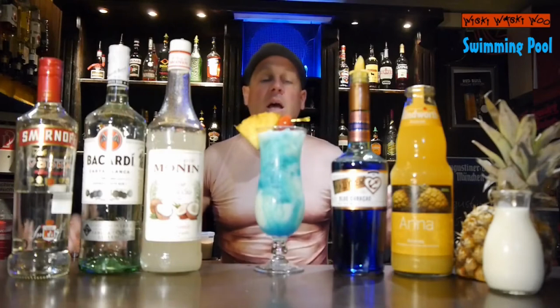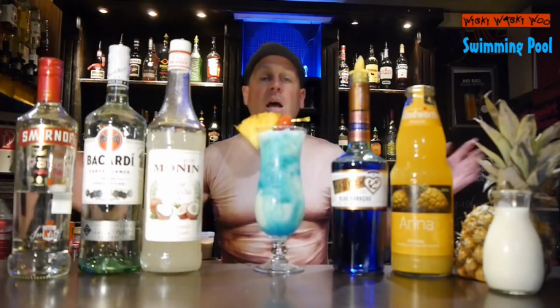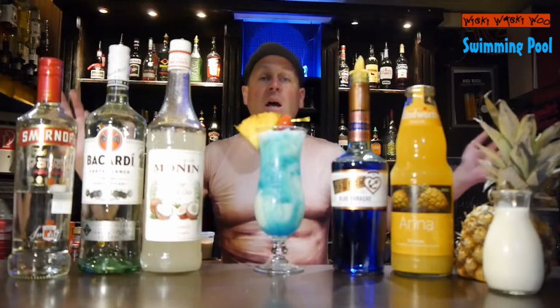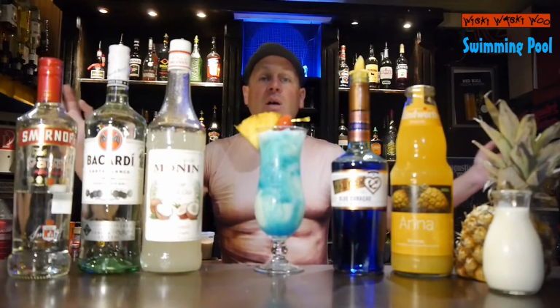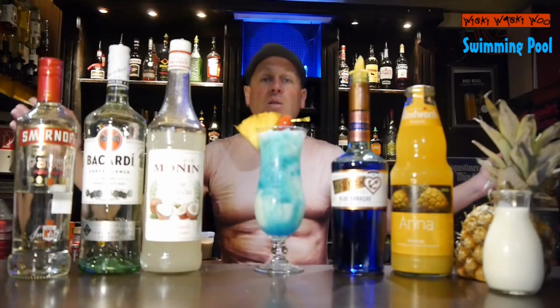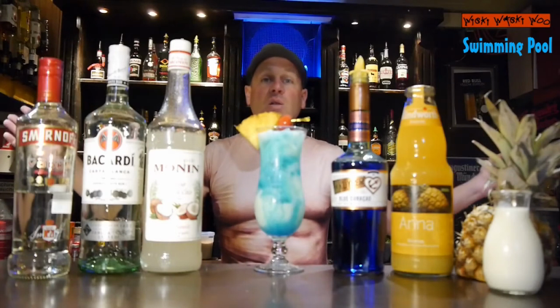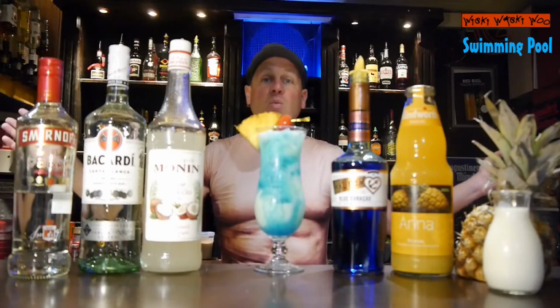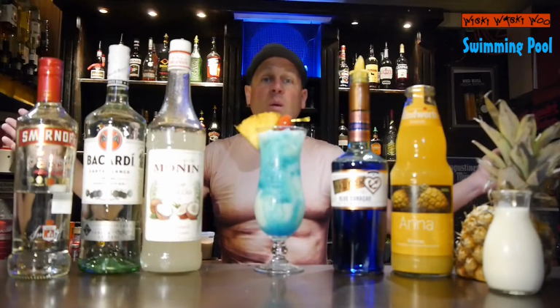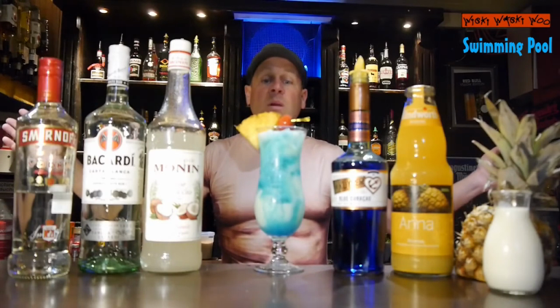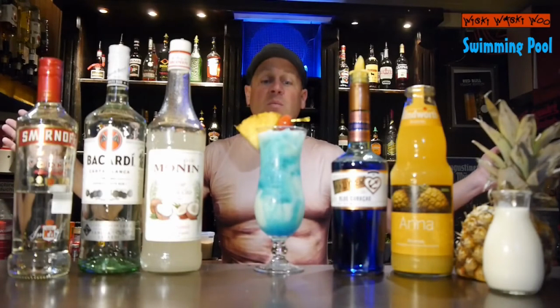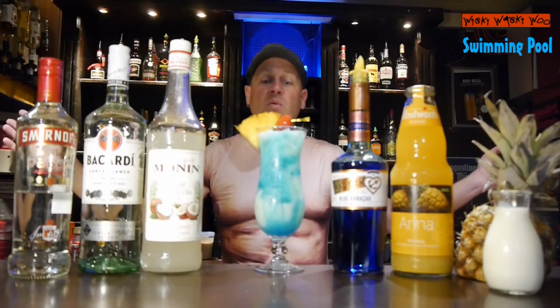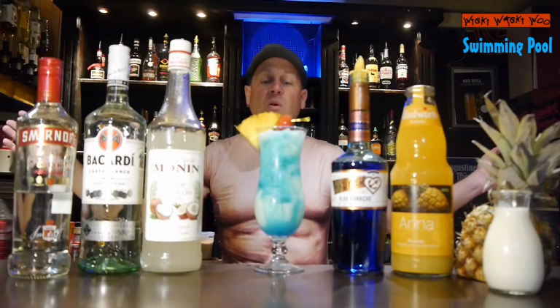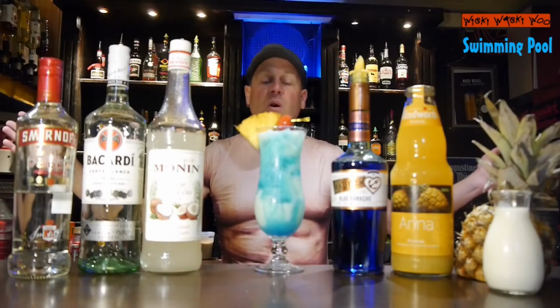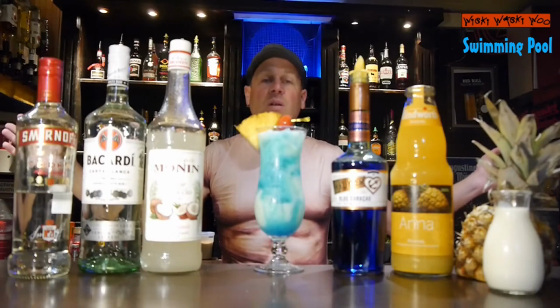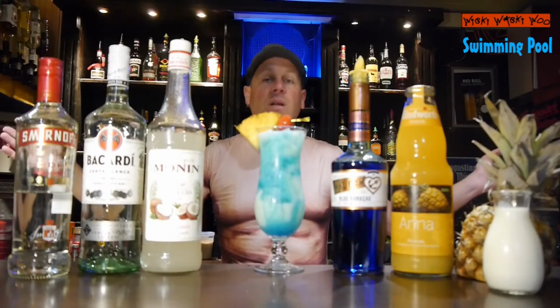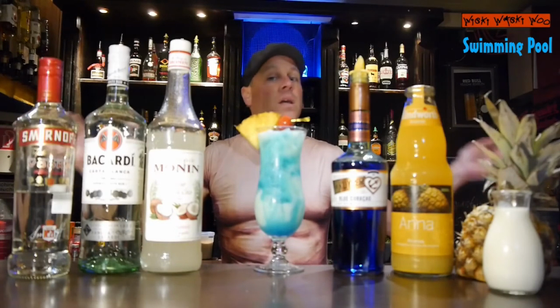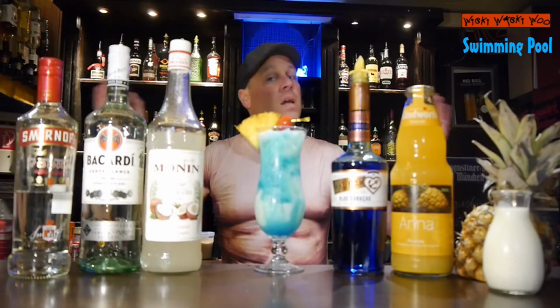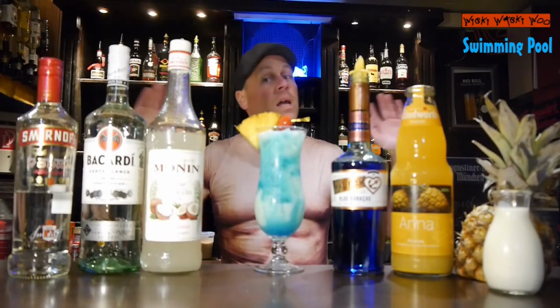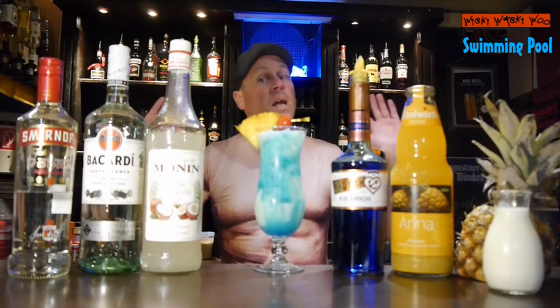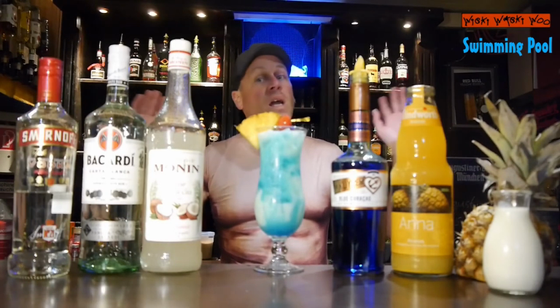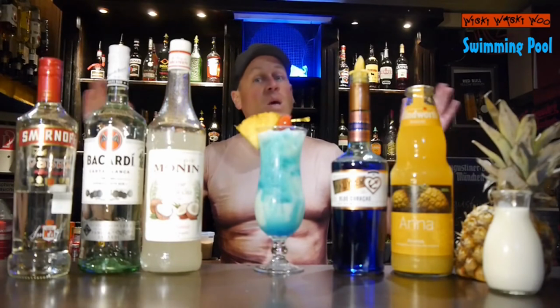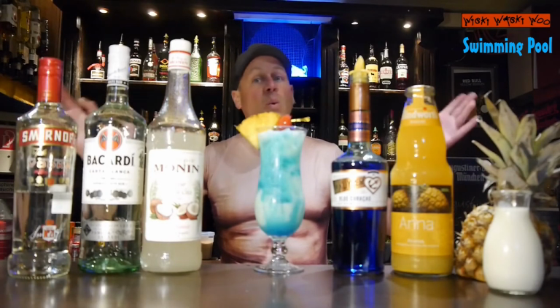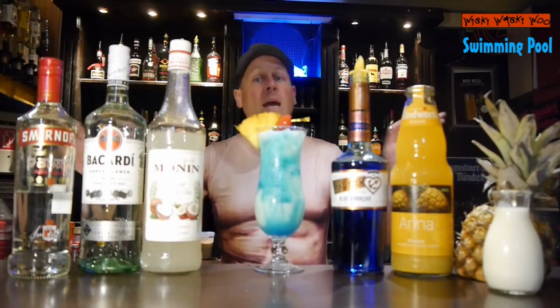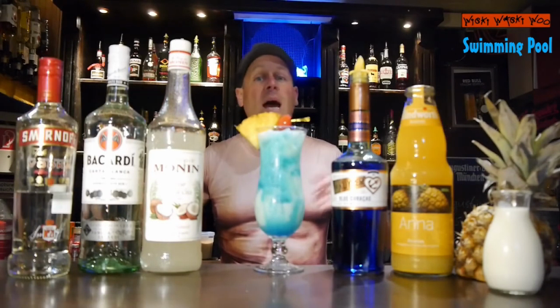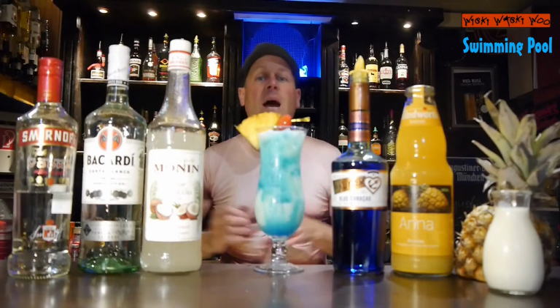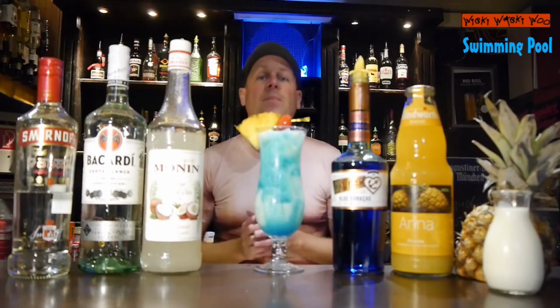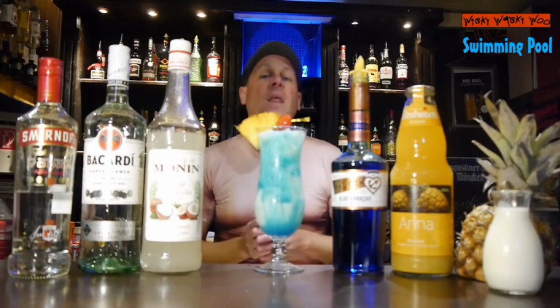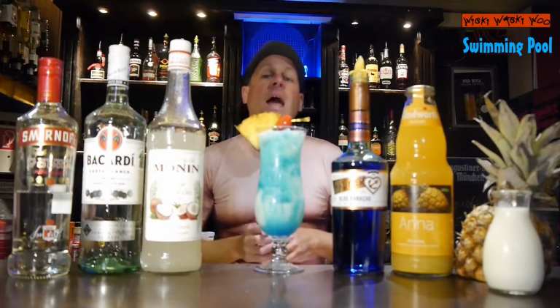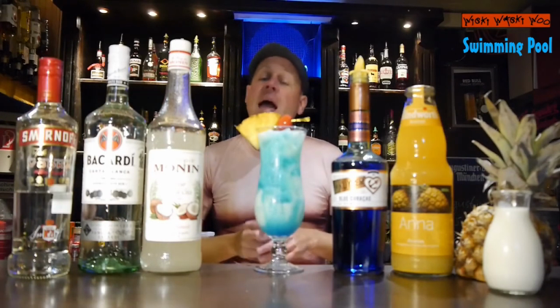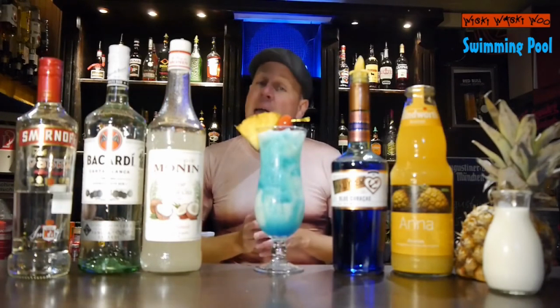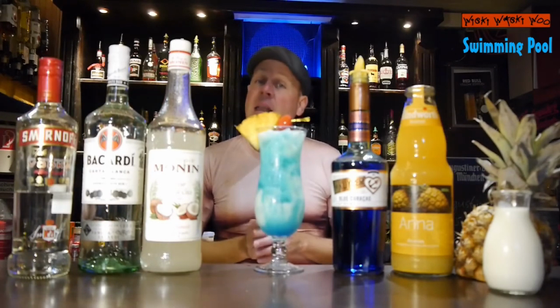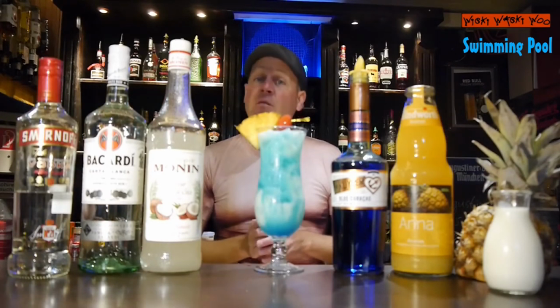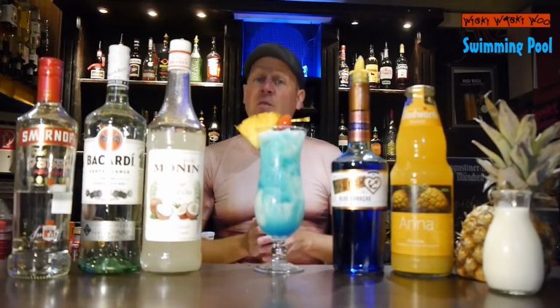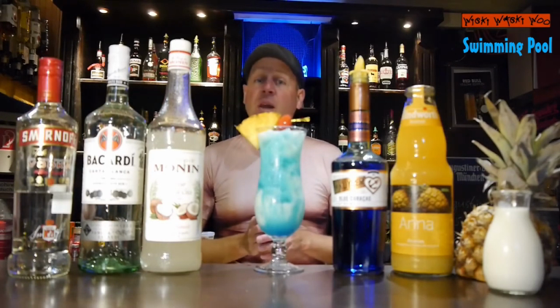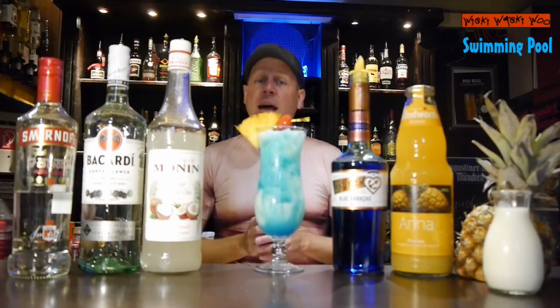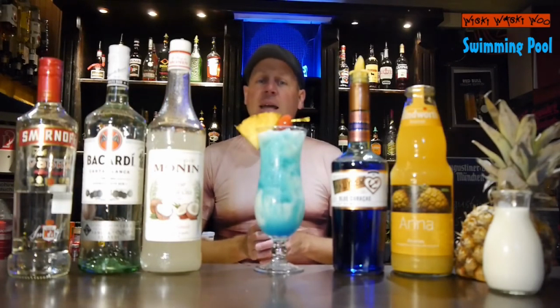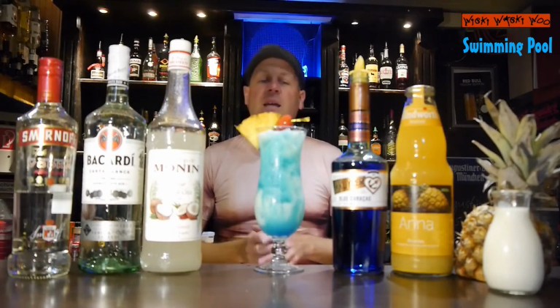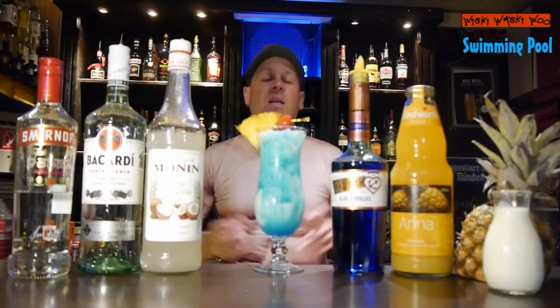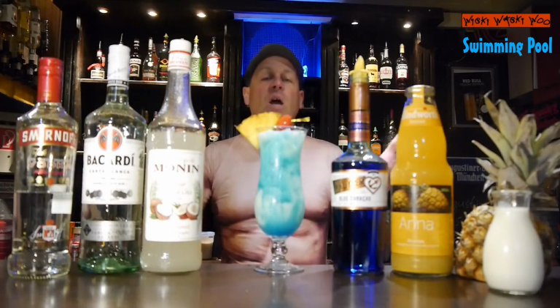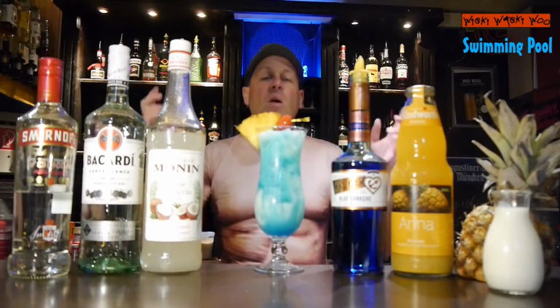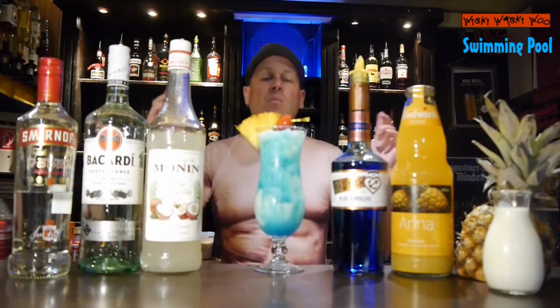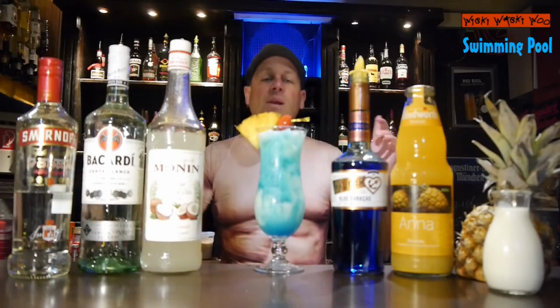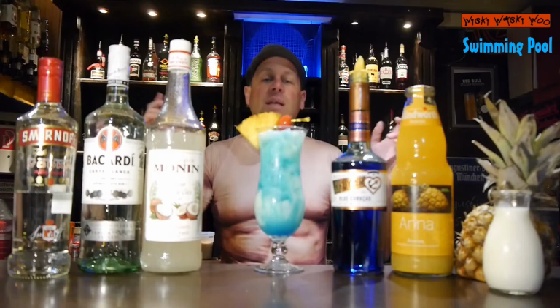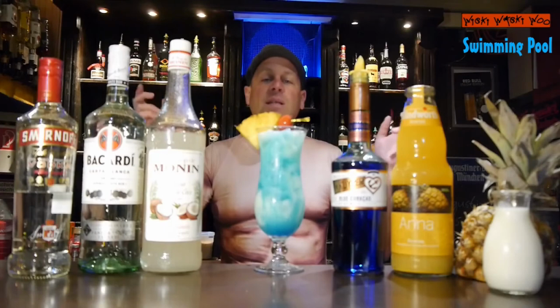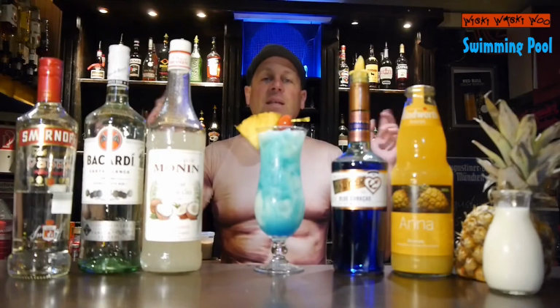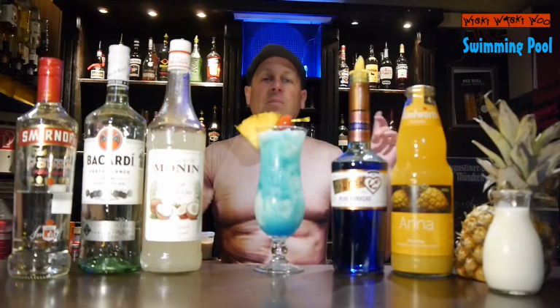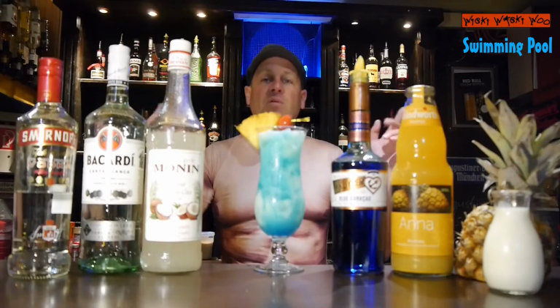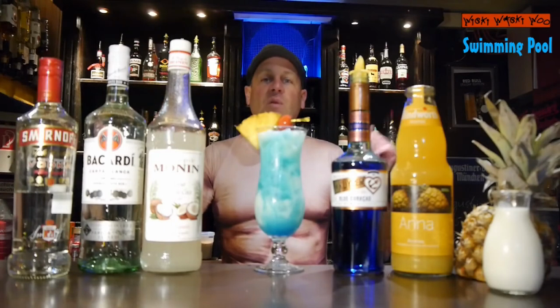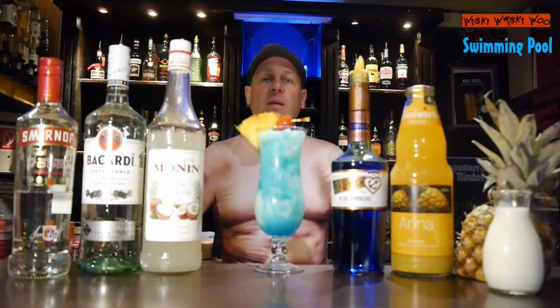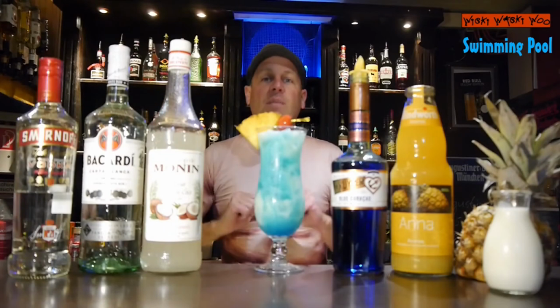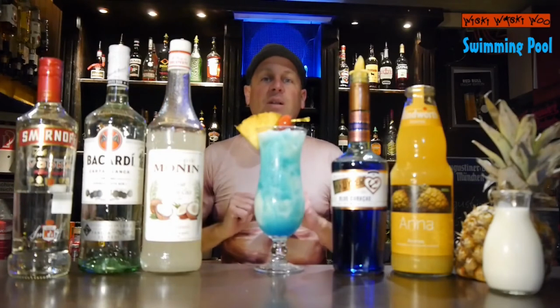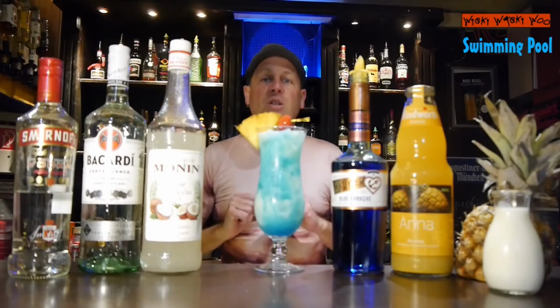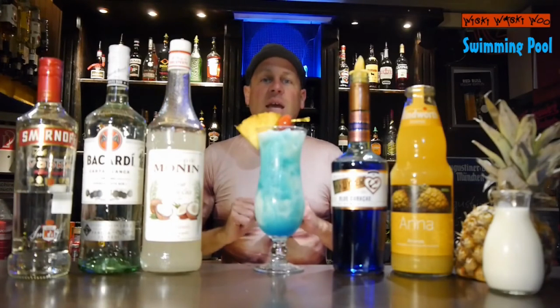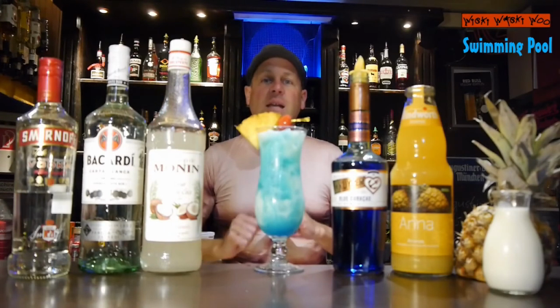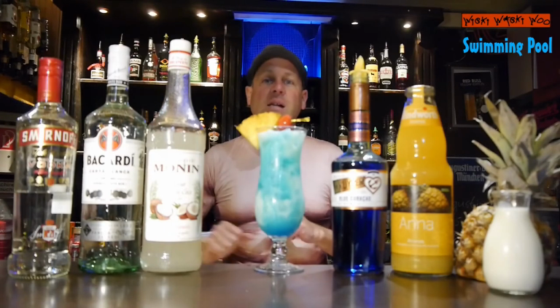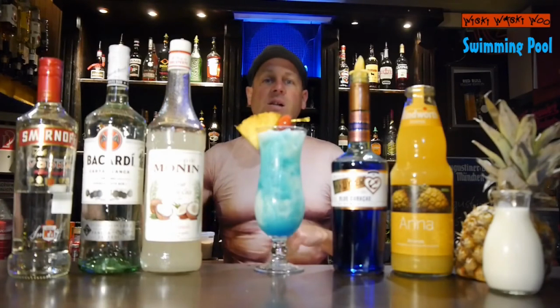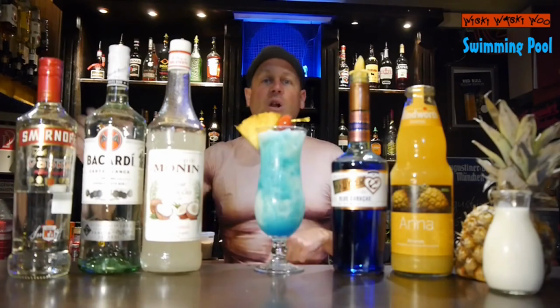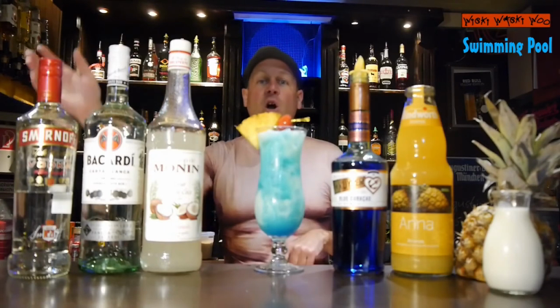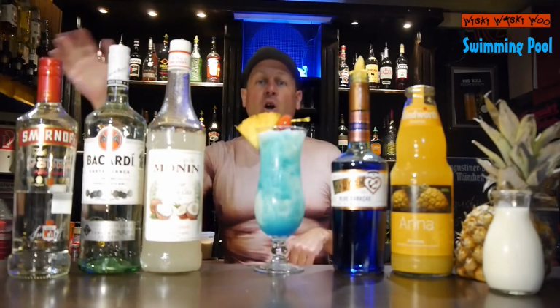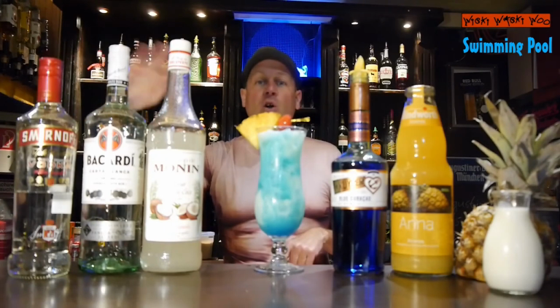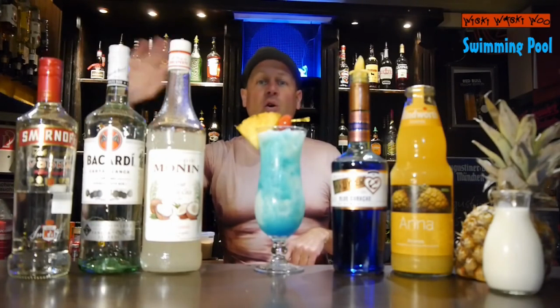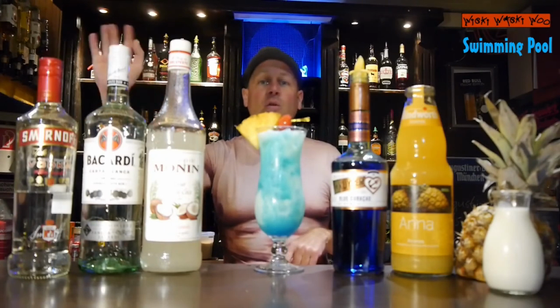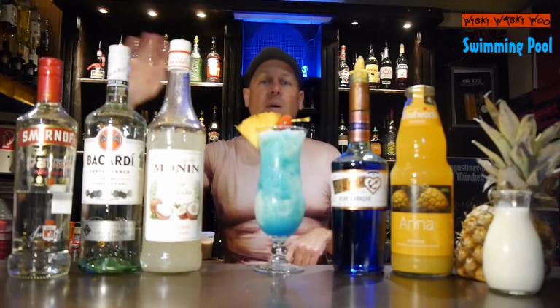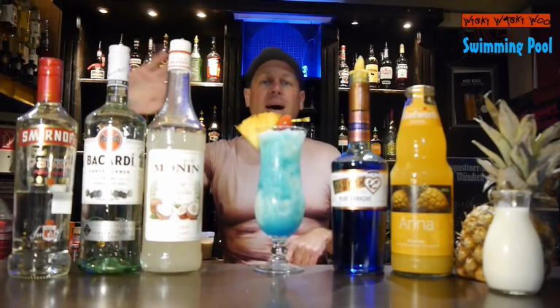The Swimming Pool cocktail, here we are. And if you like it, please subscribe to my channel. Goodbye!